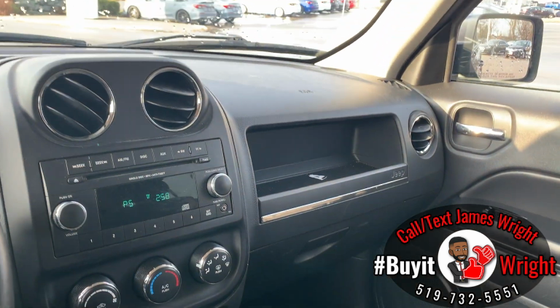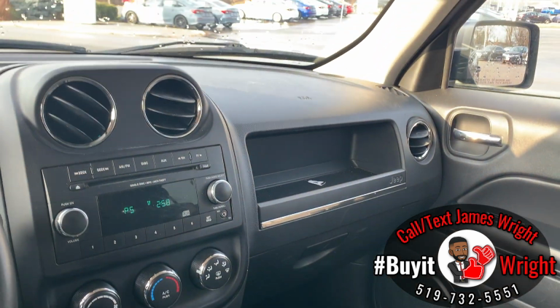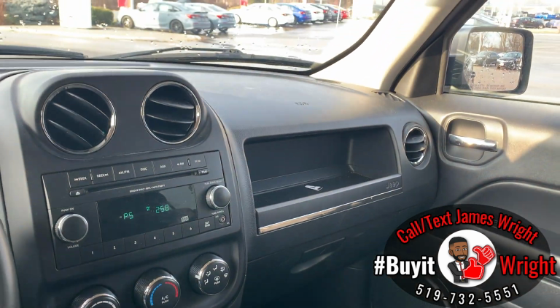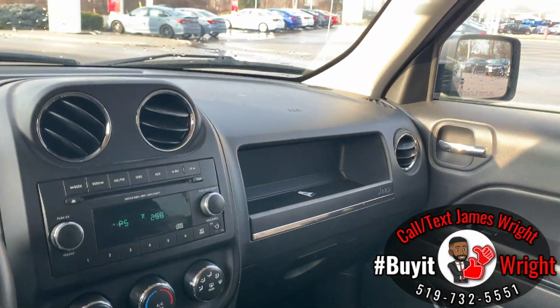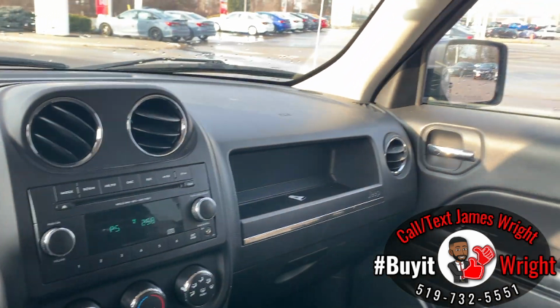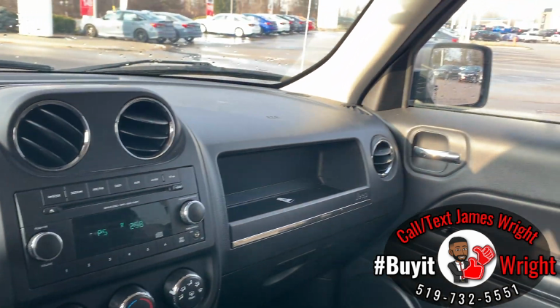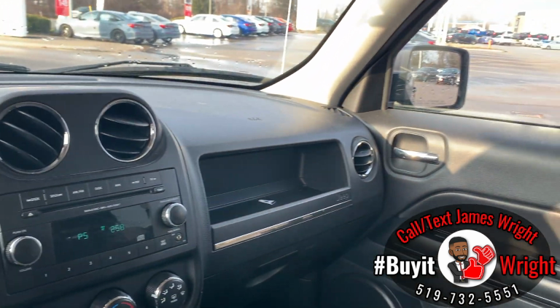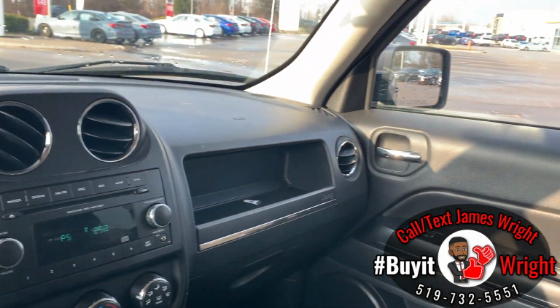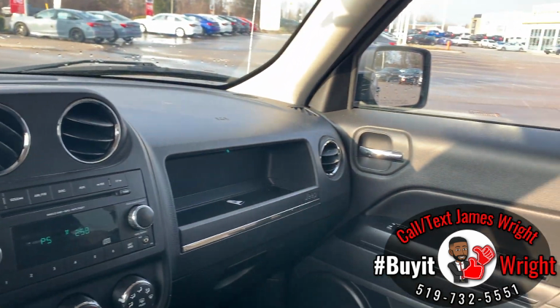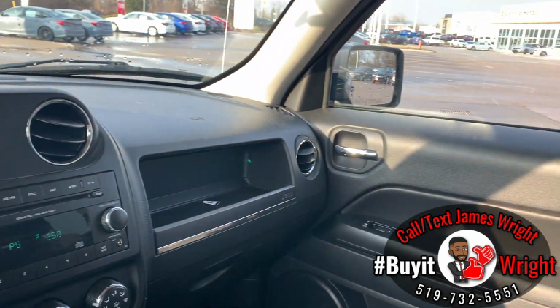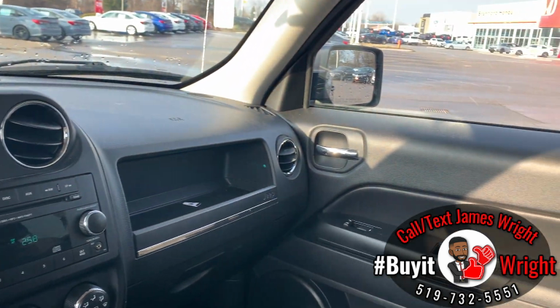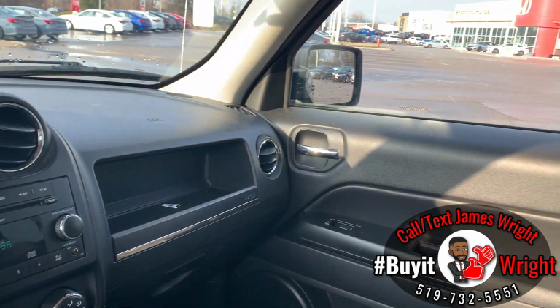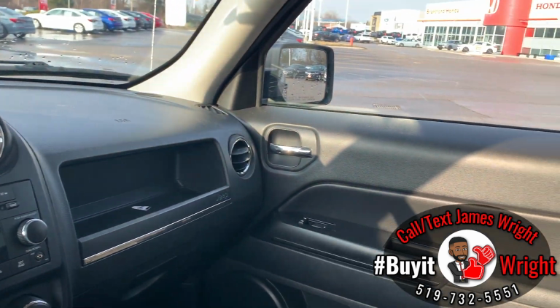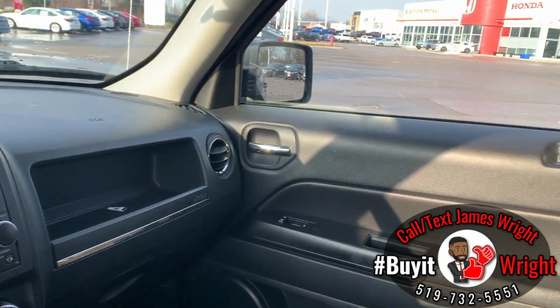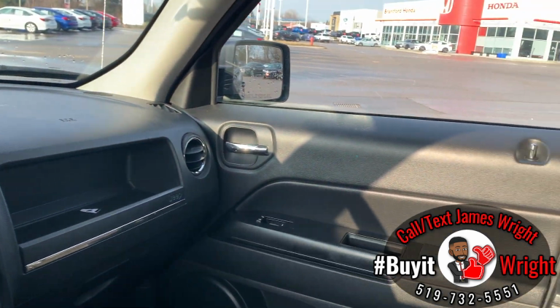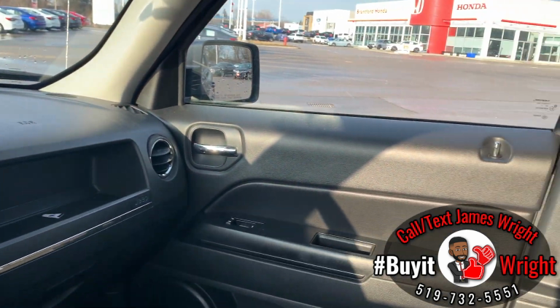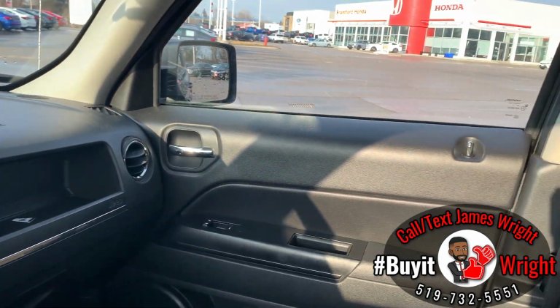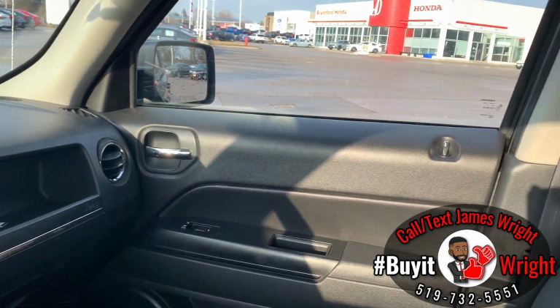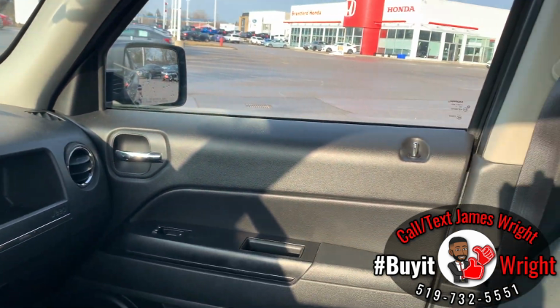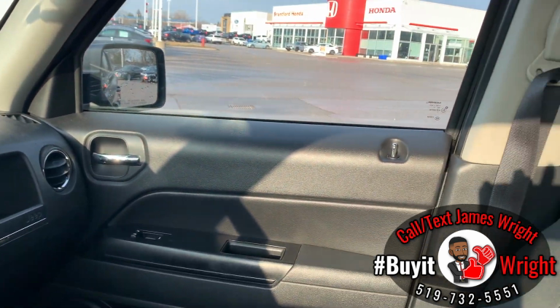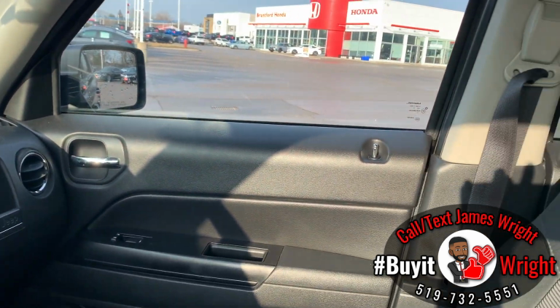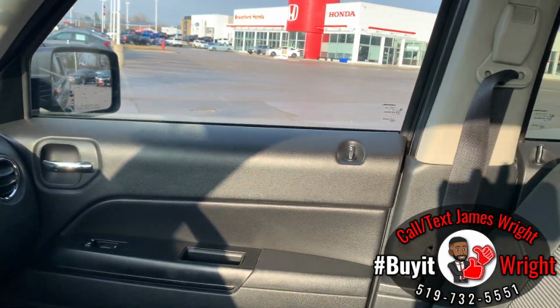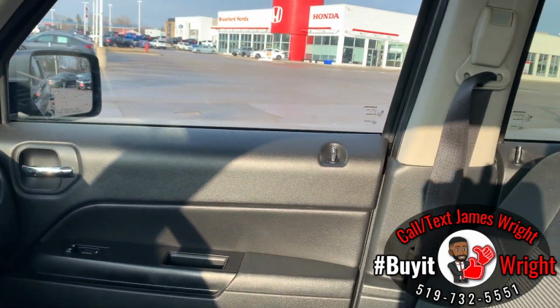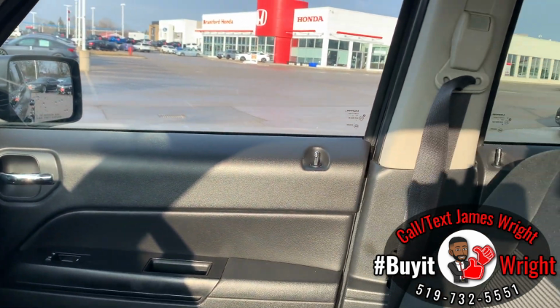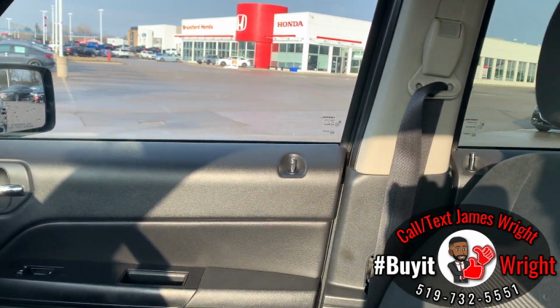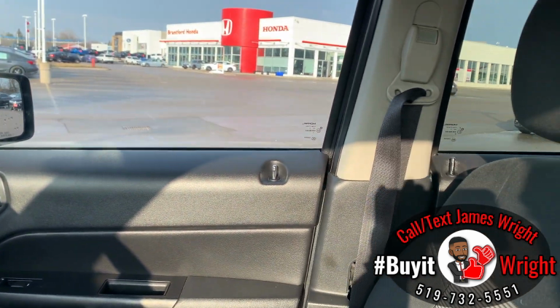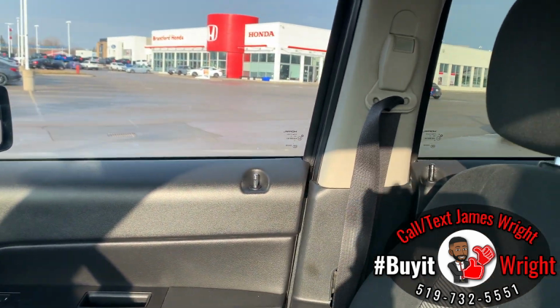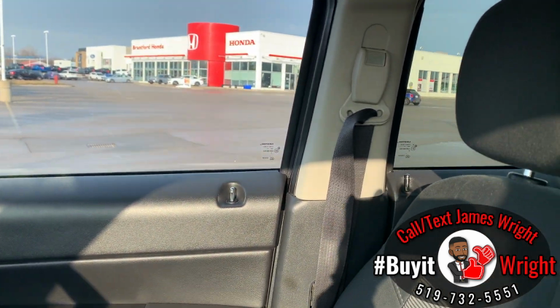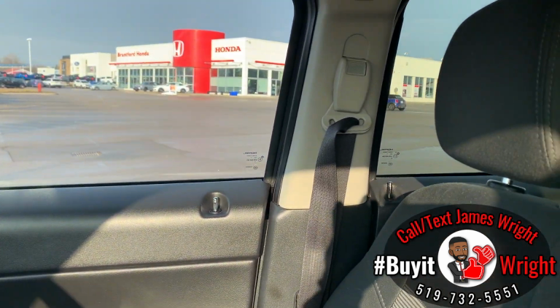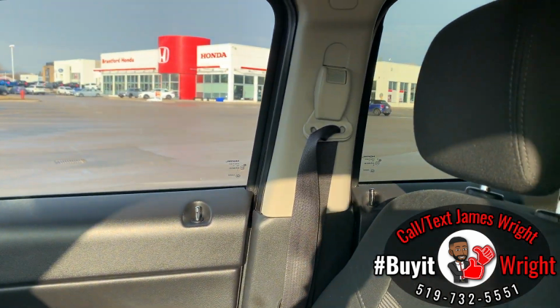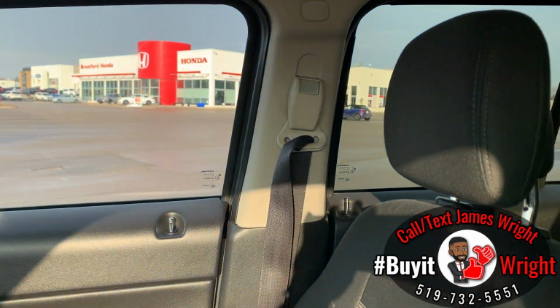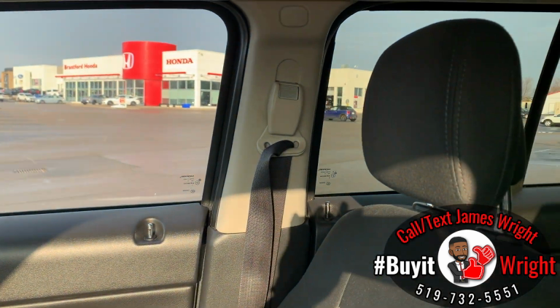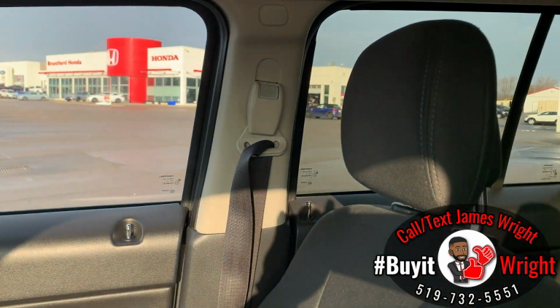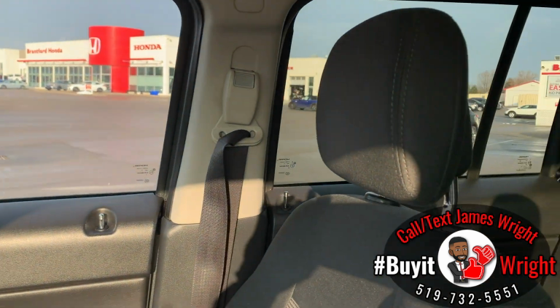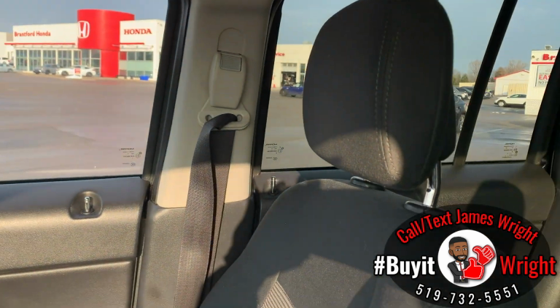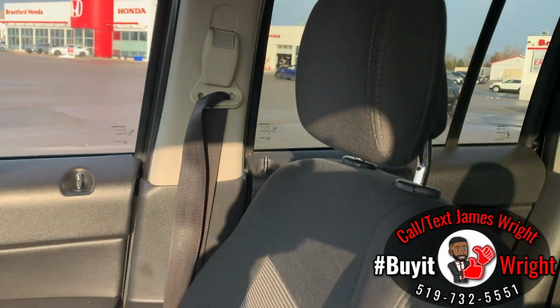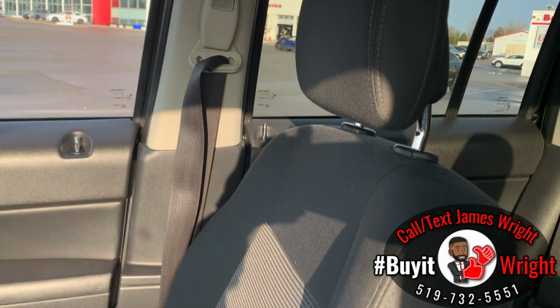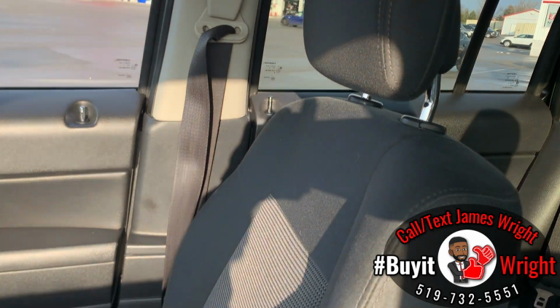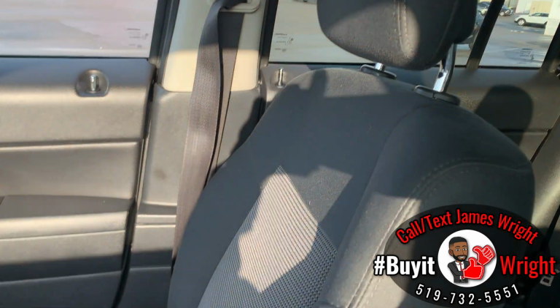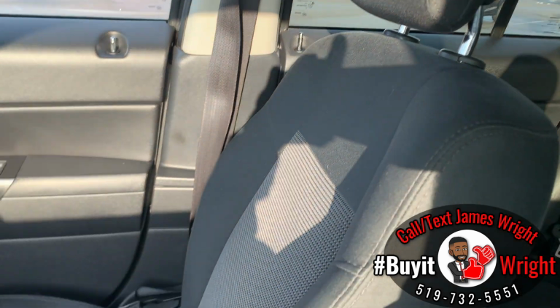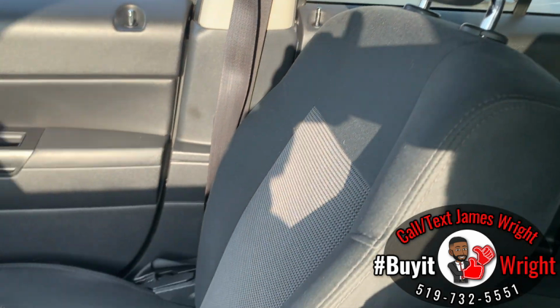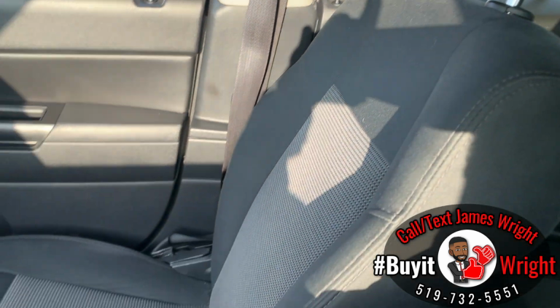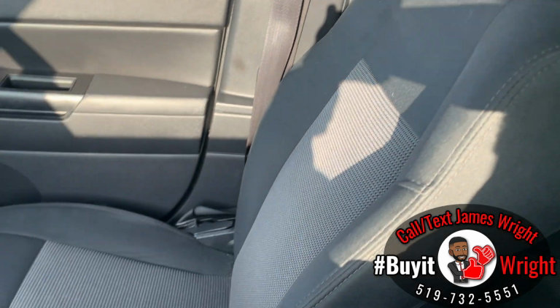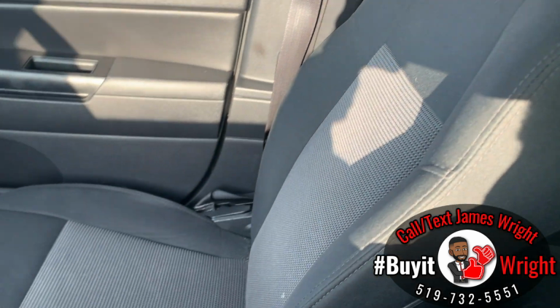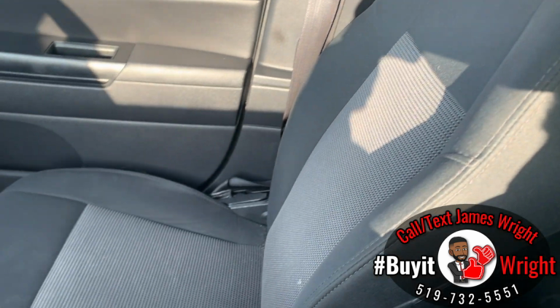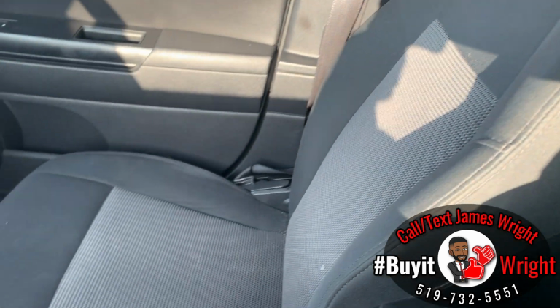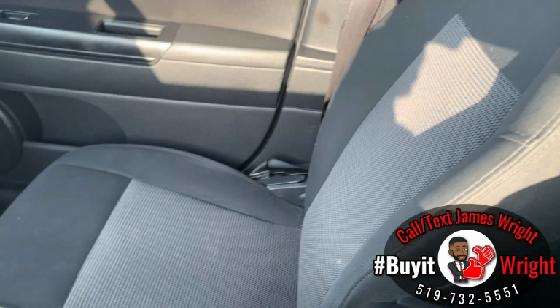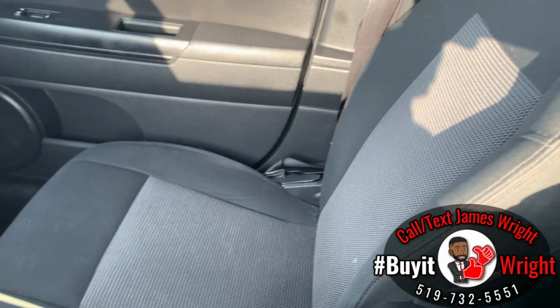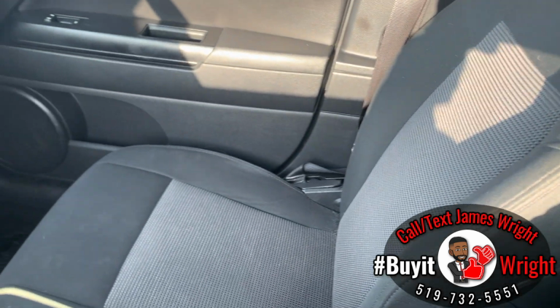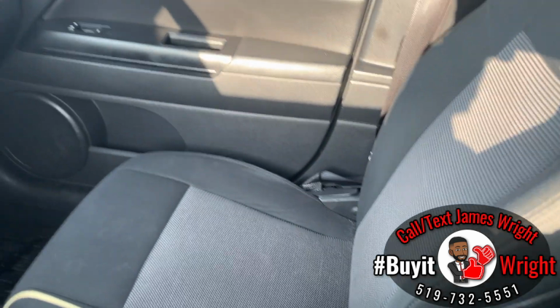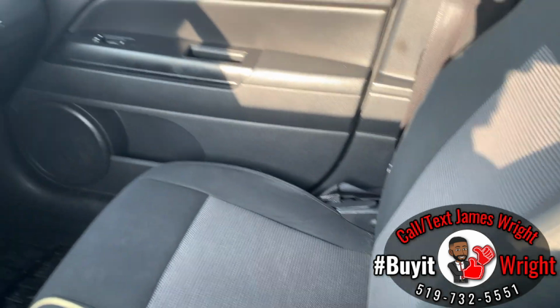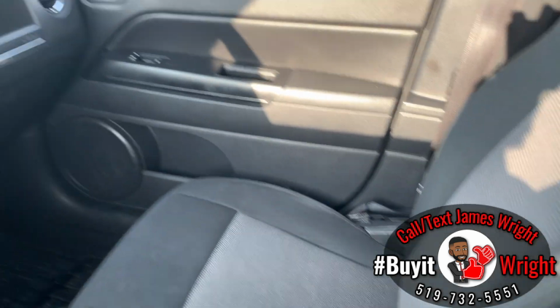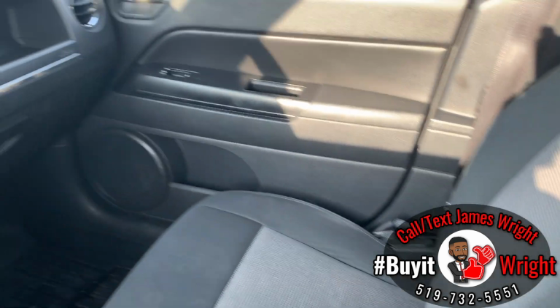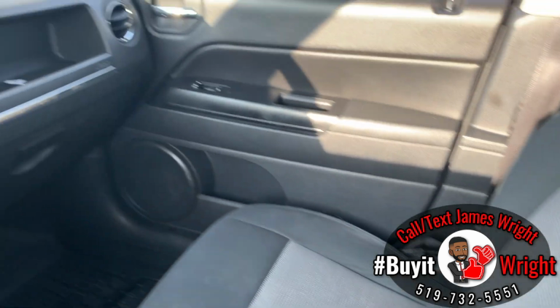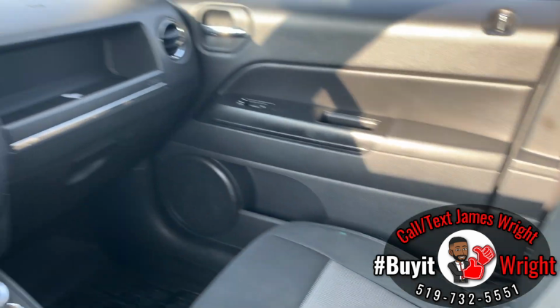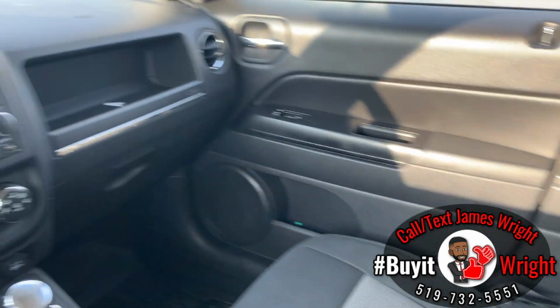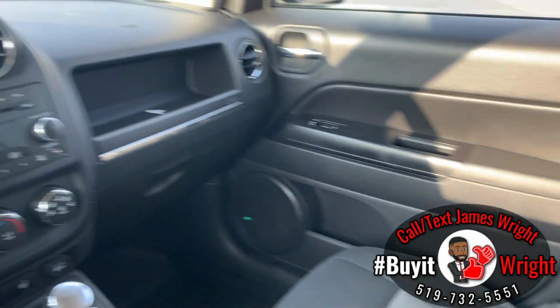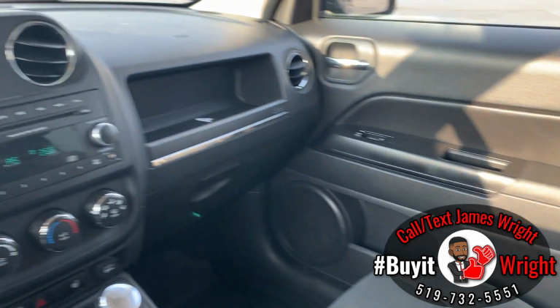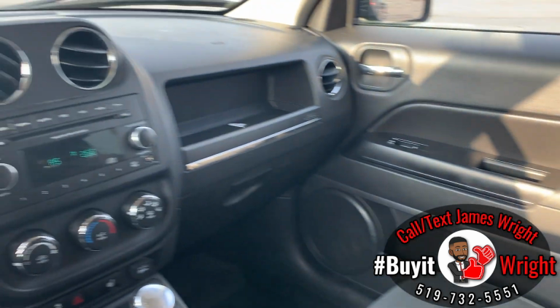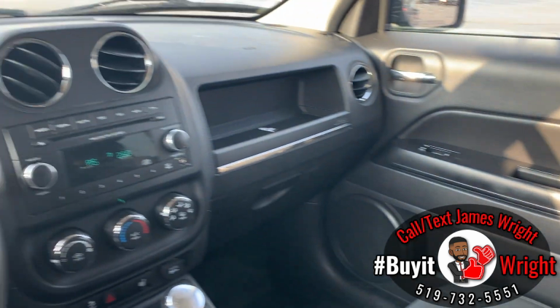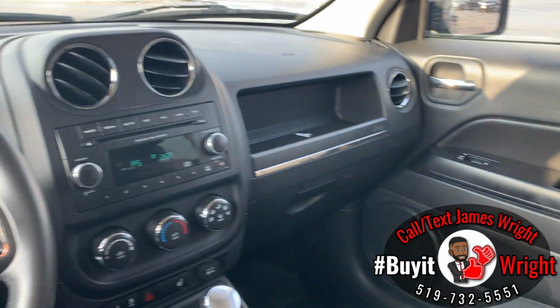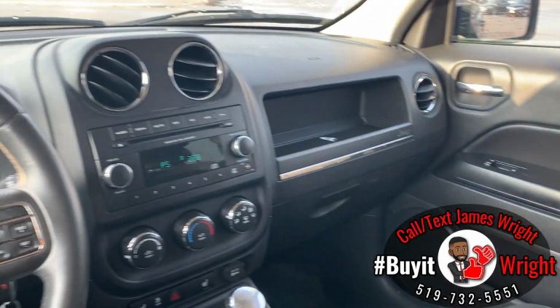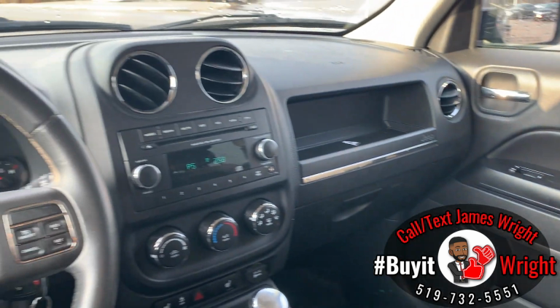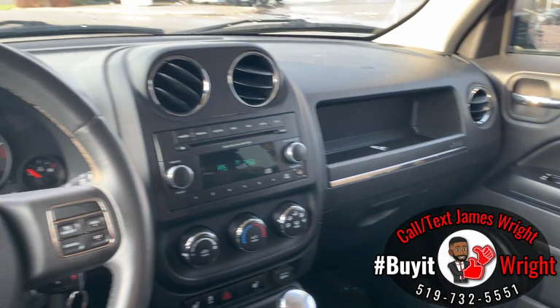As you can see, really good condition on the inside — no rips or tears in your seats. It's a nice clean non-smoker vehicle.